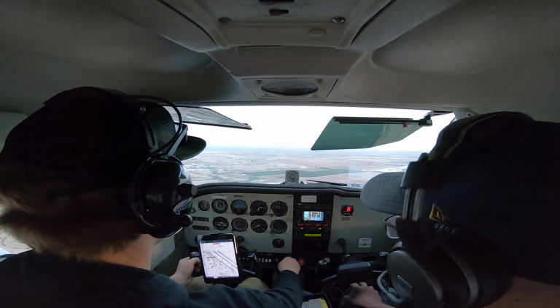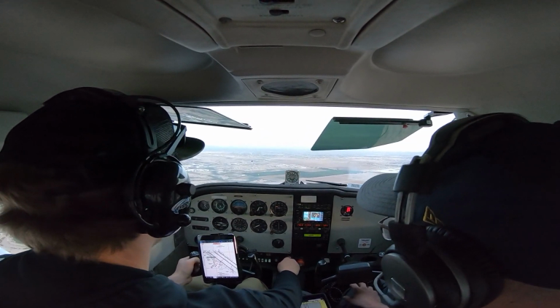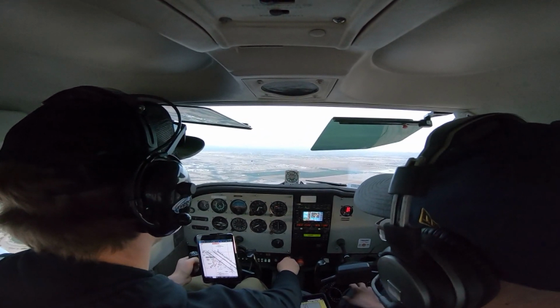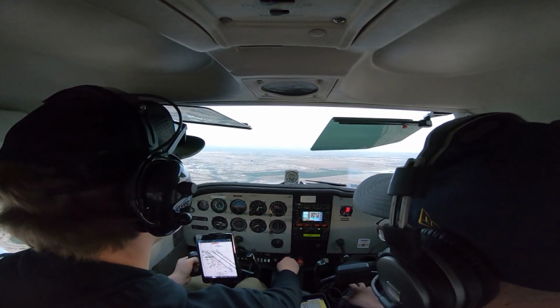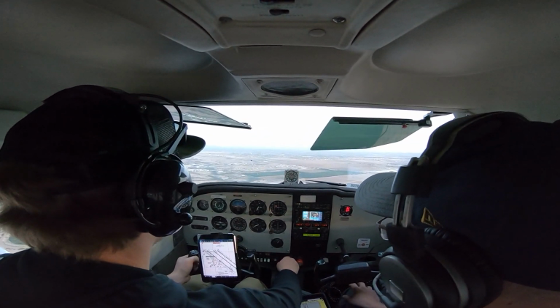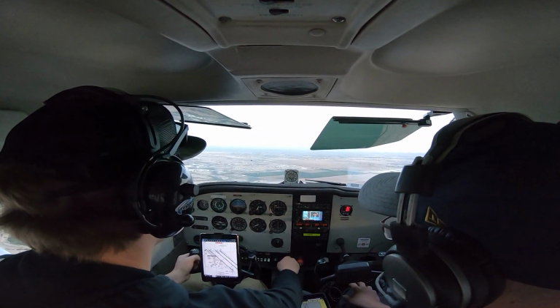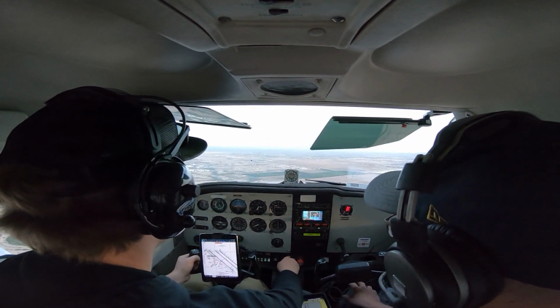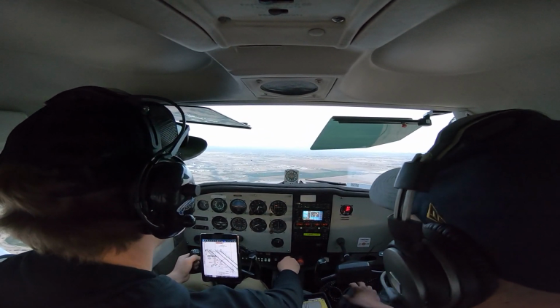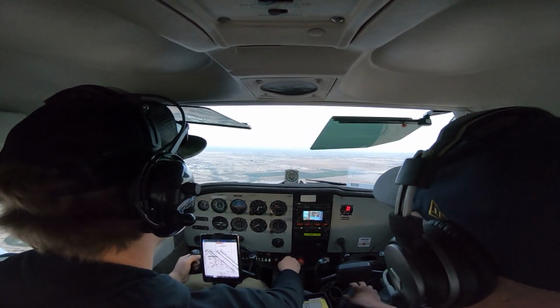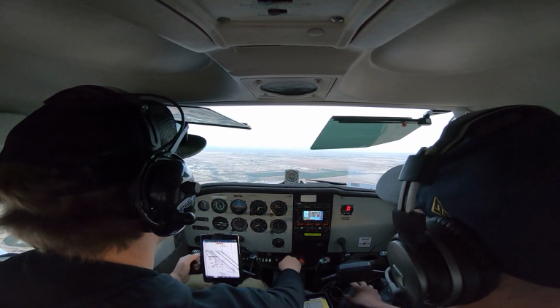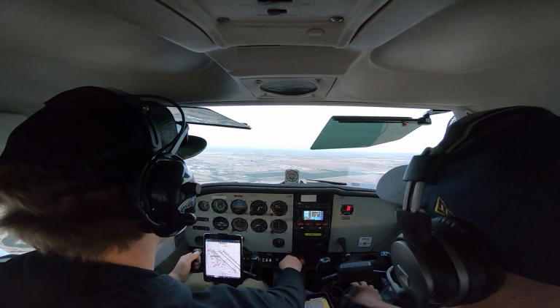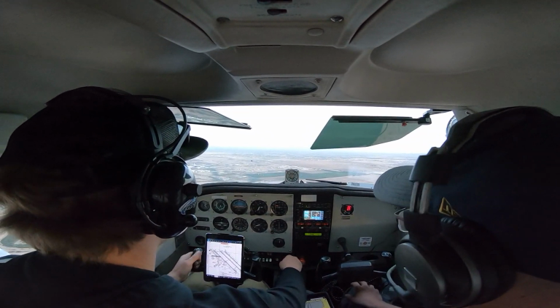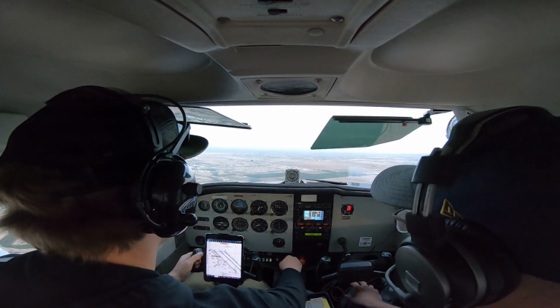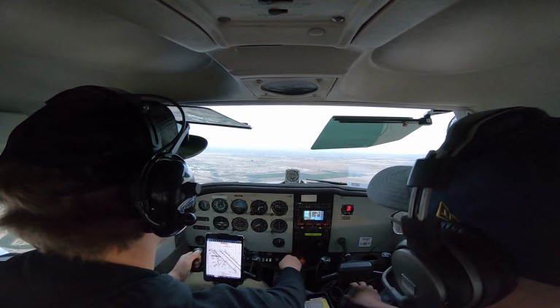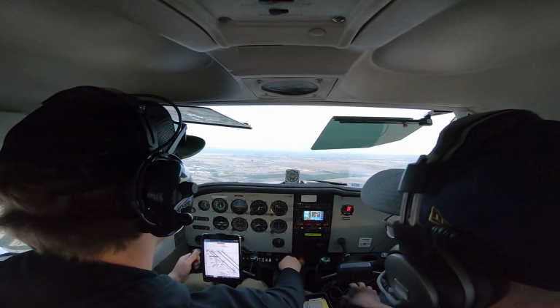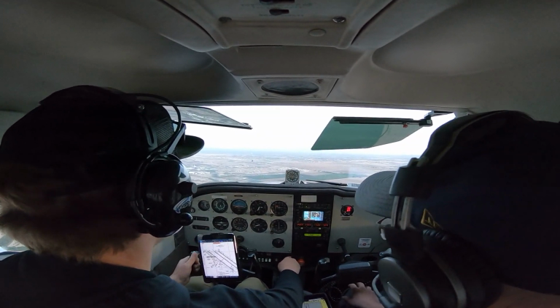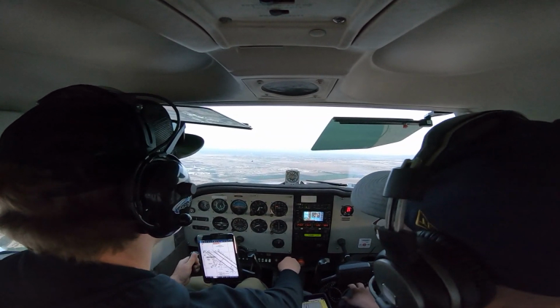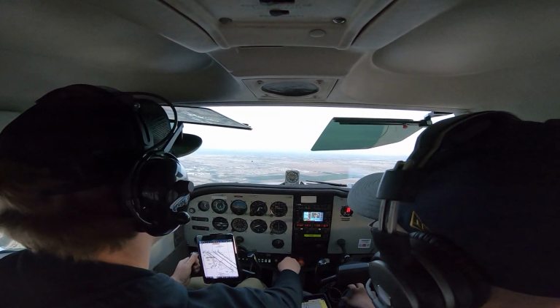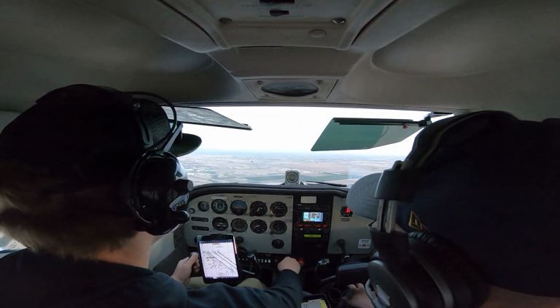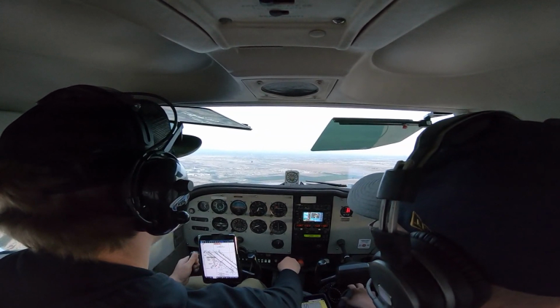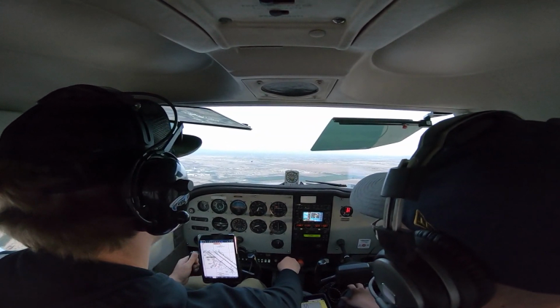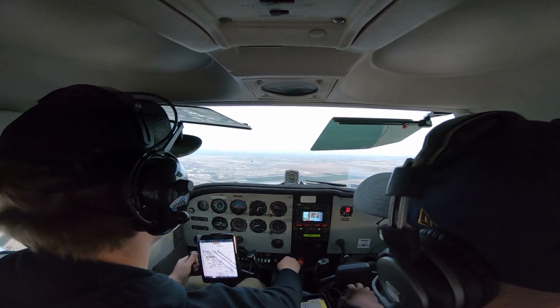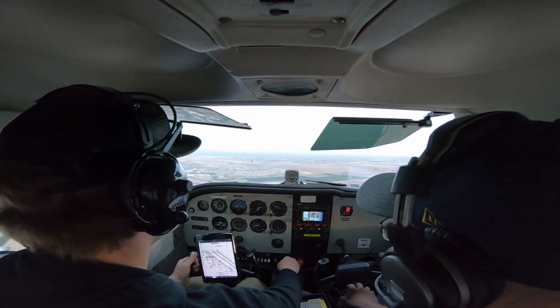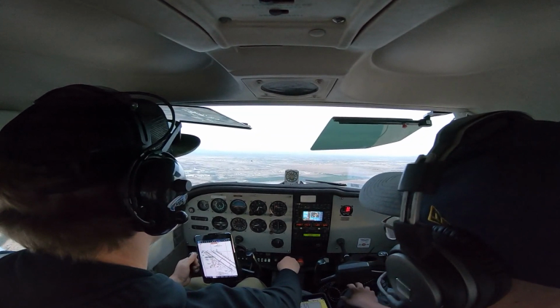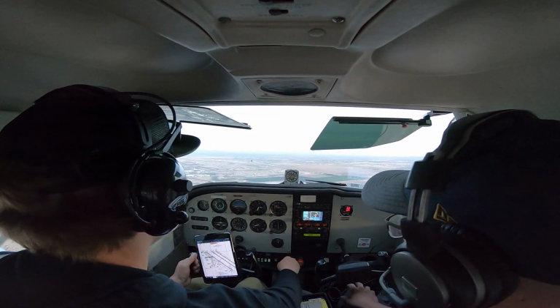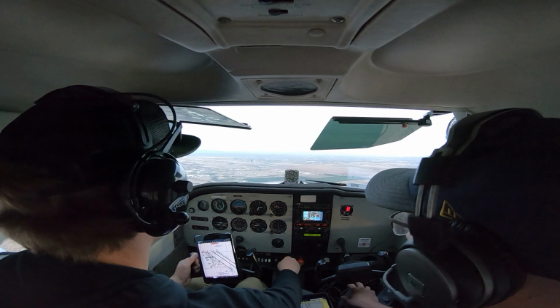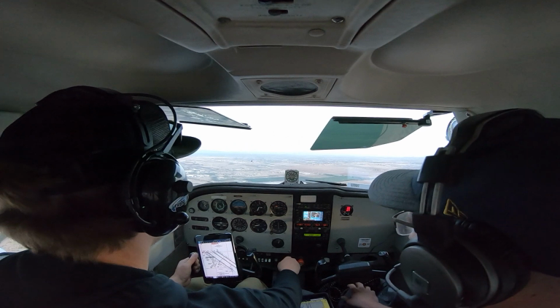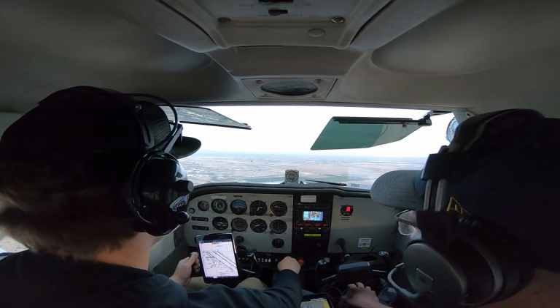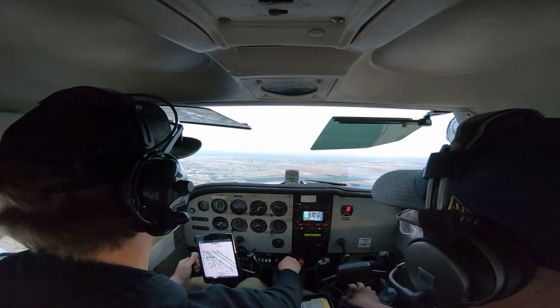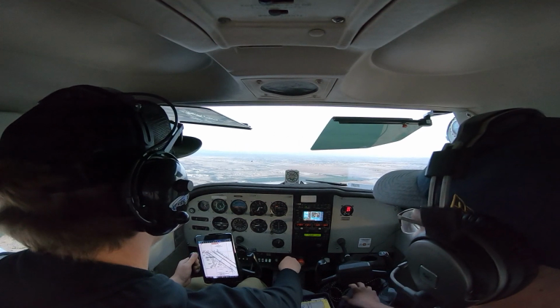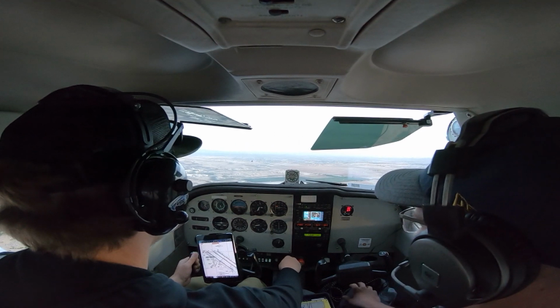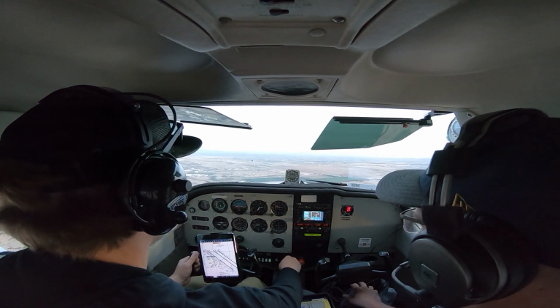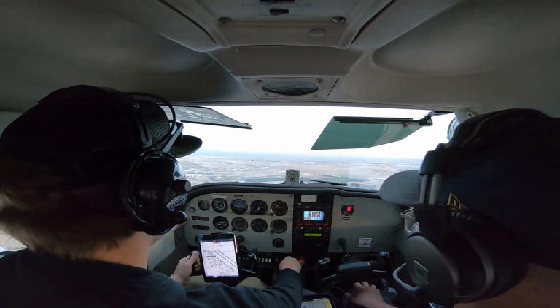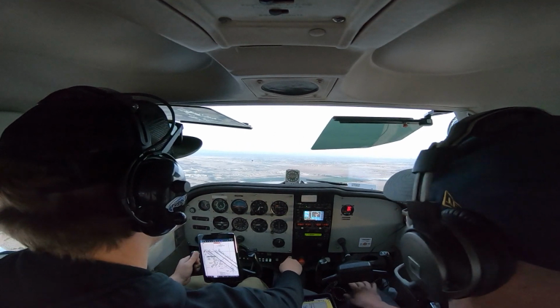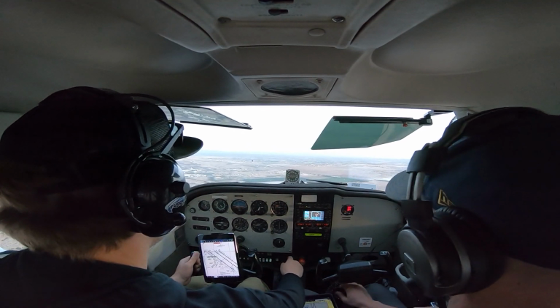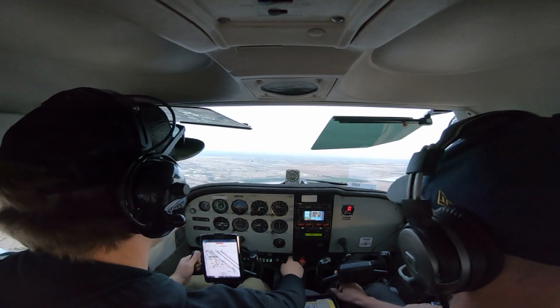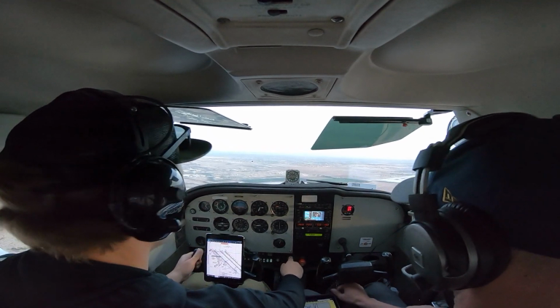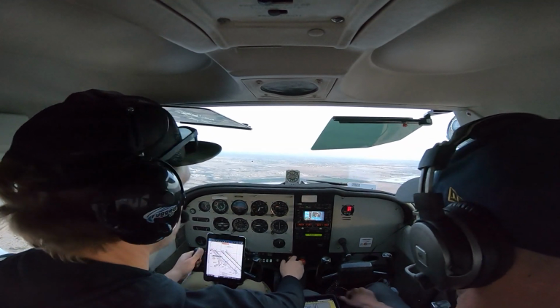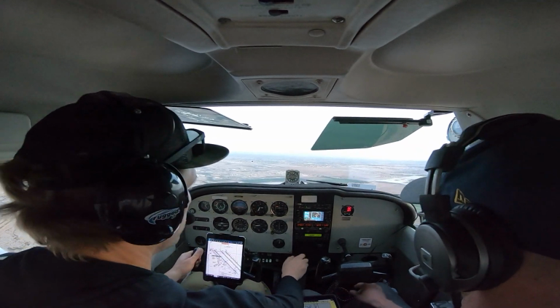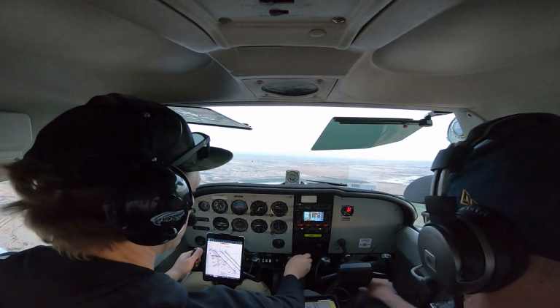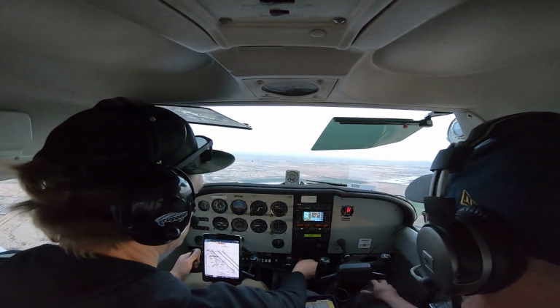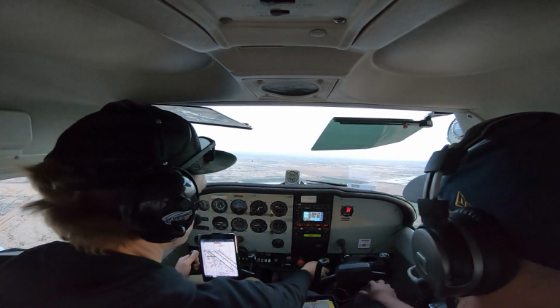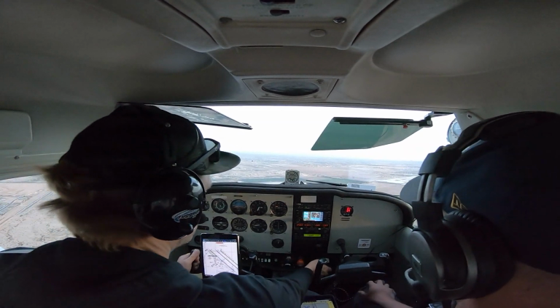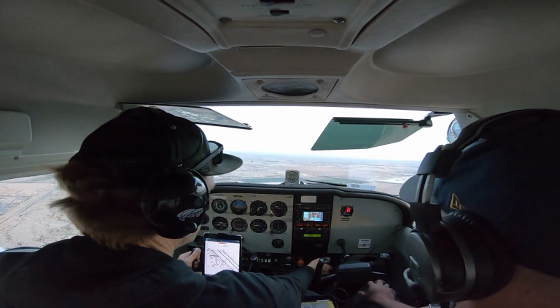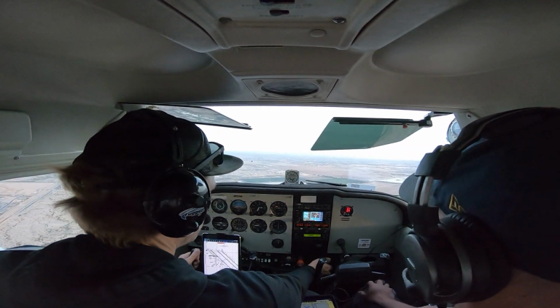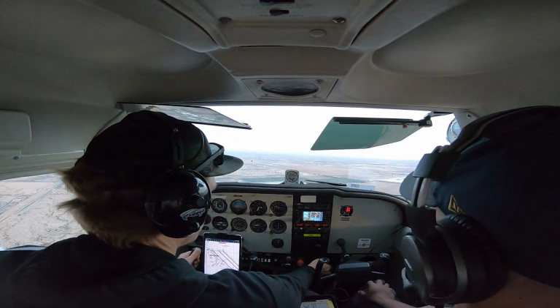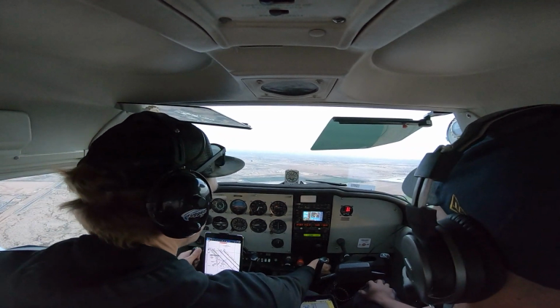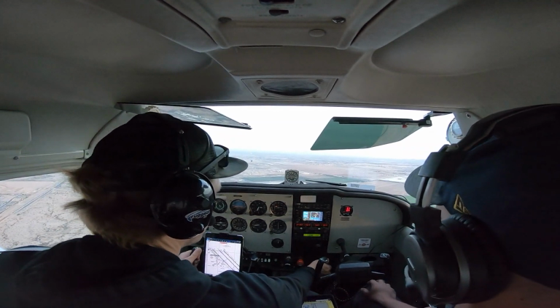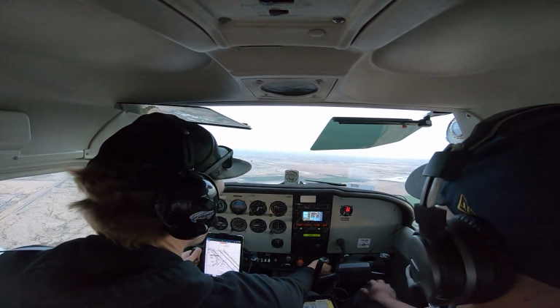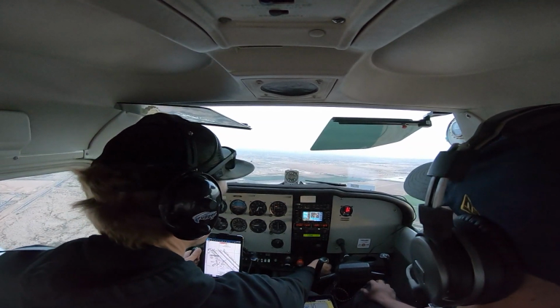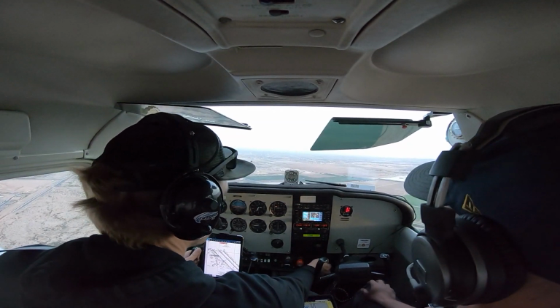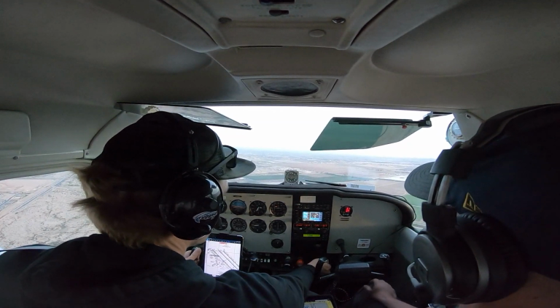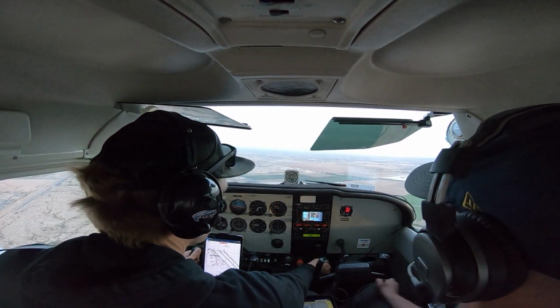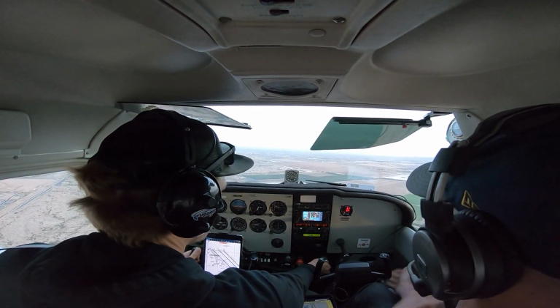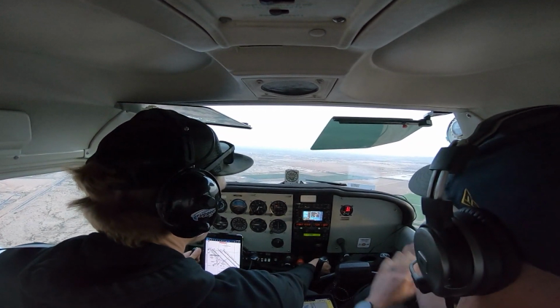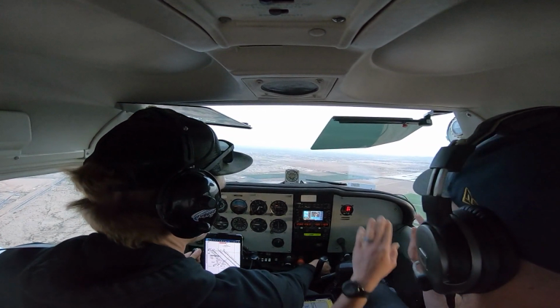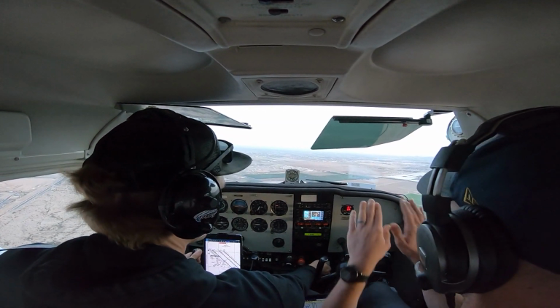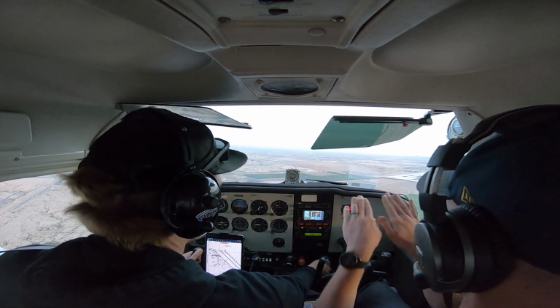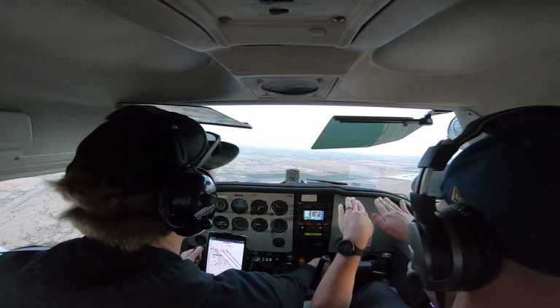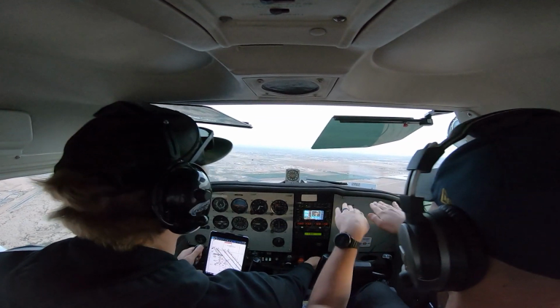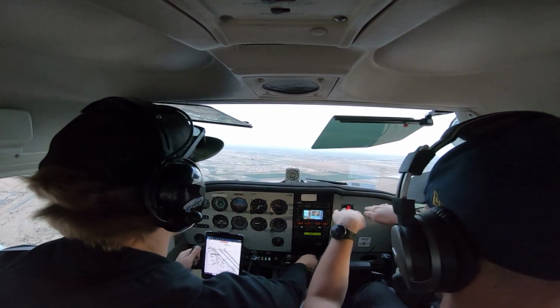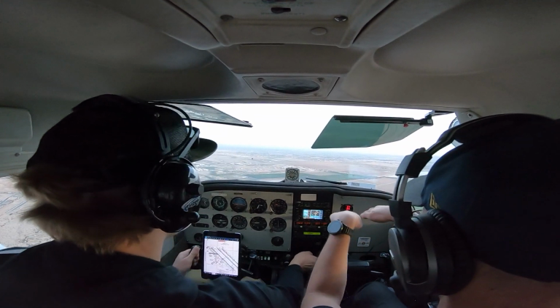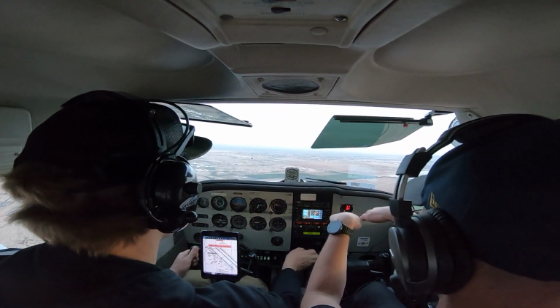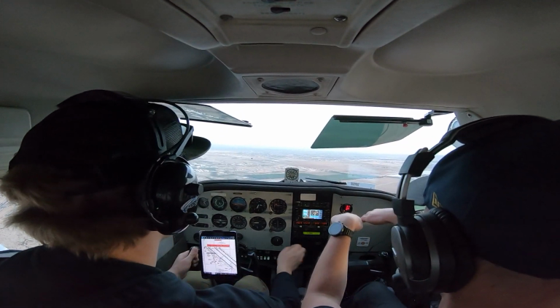Yep, don't pitch down until you get a bit of airspeed. There it is. Last 10, last 10, last 10, rotate.